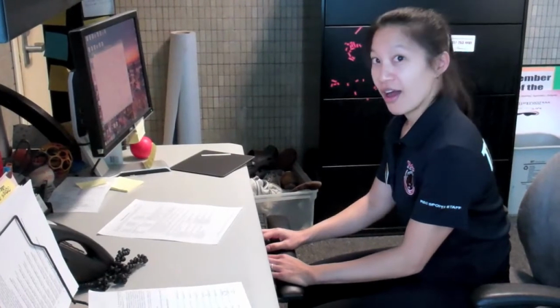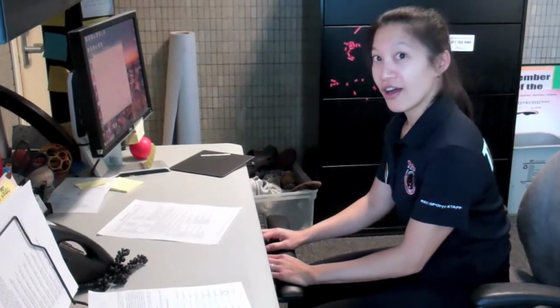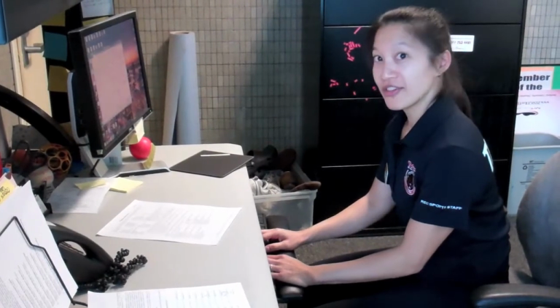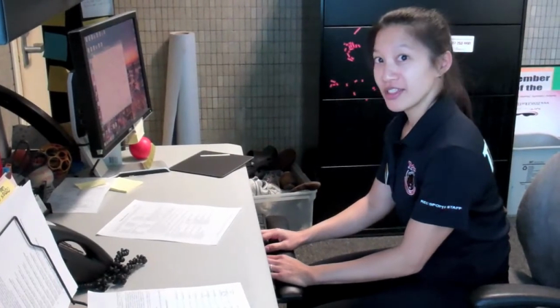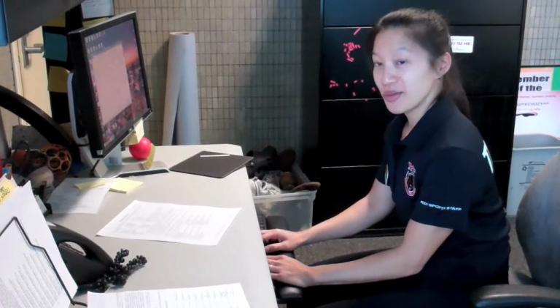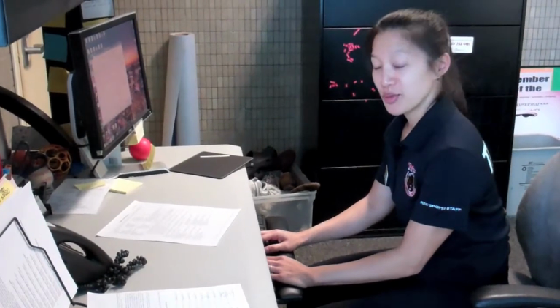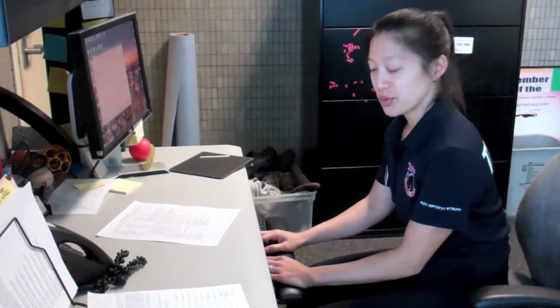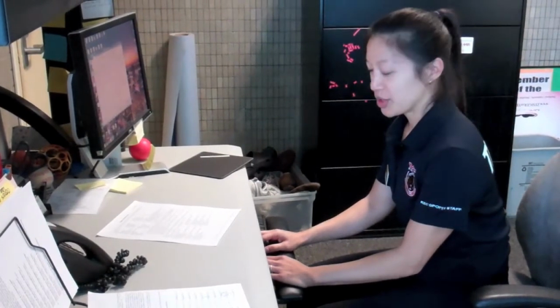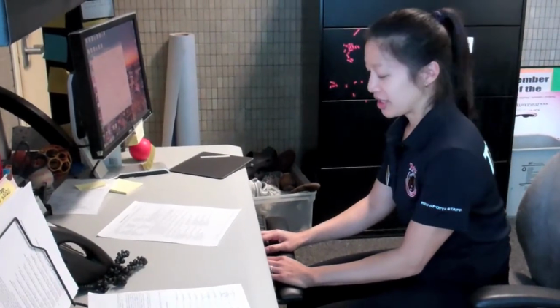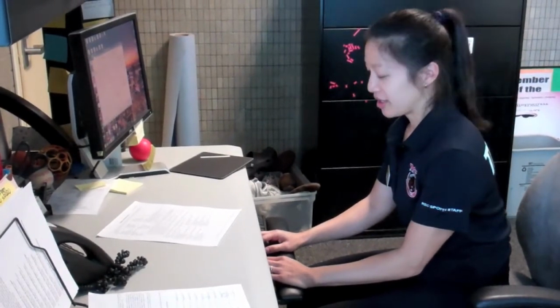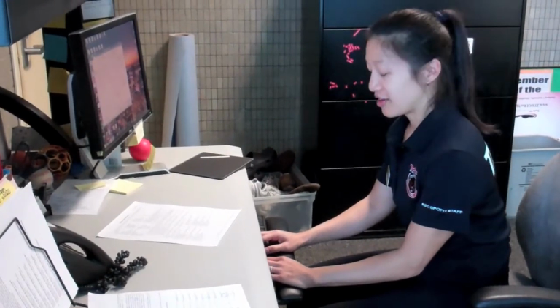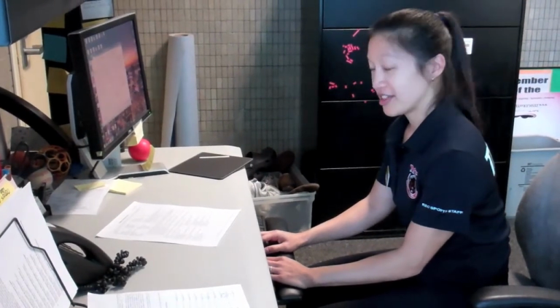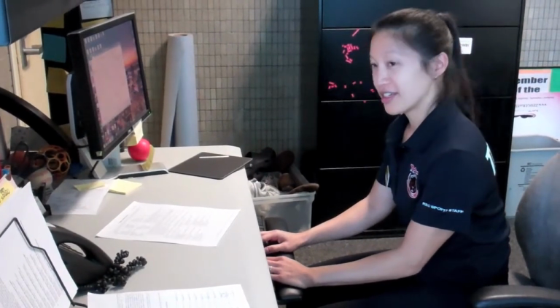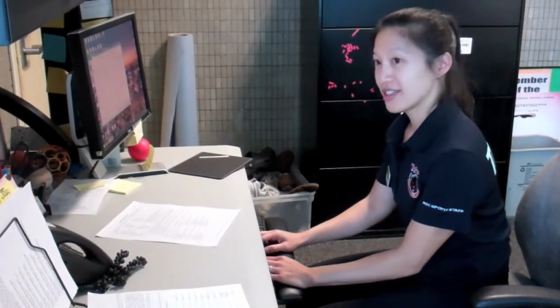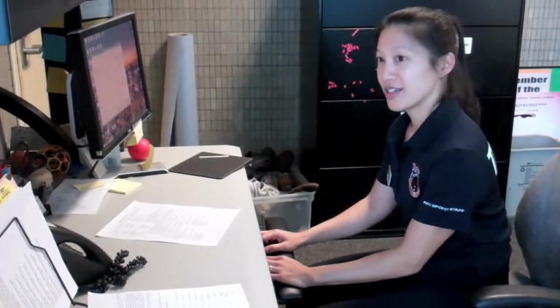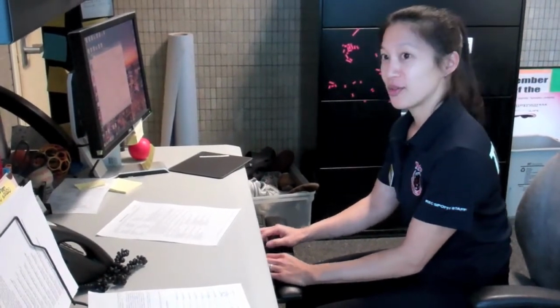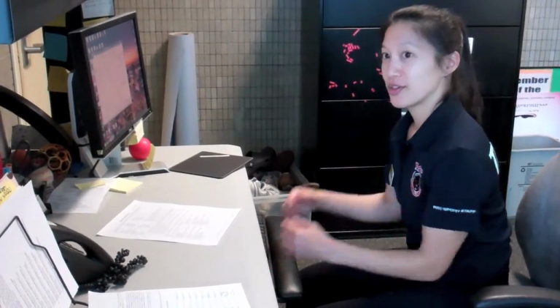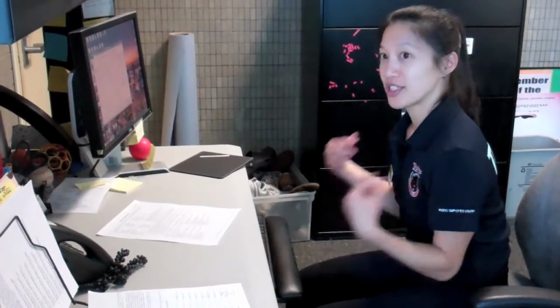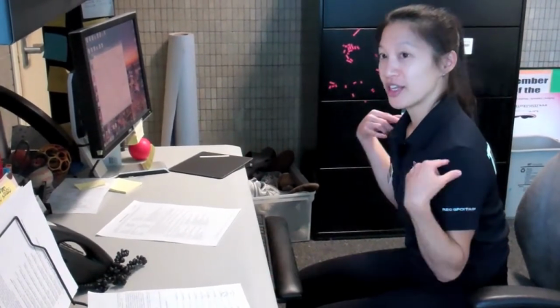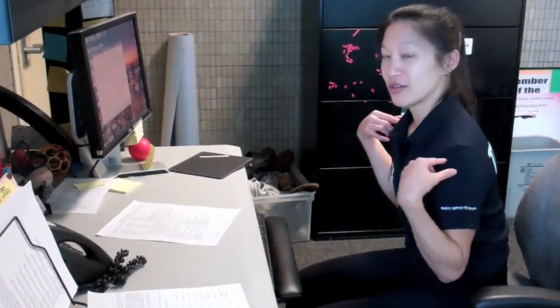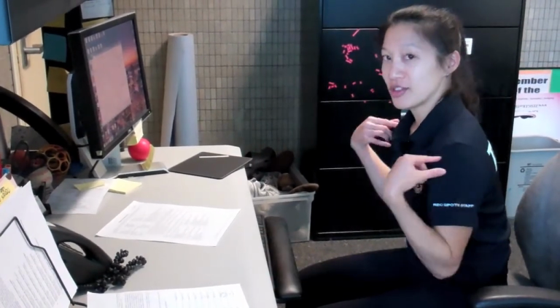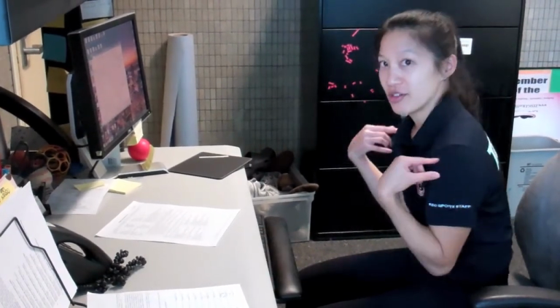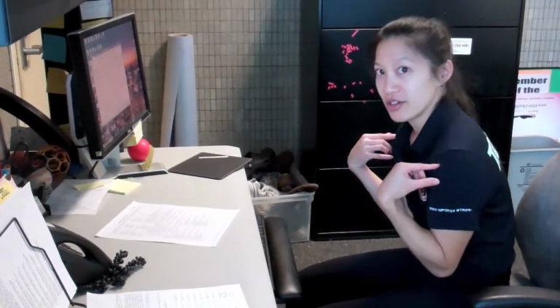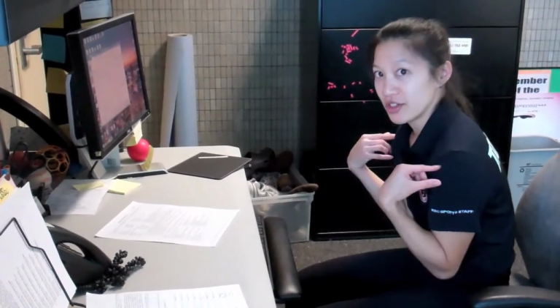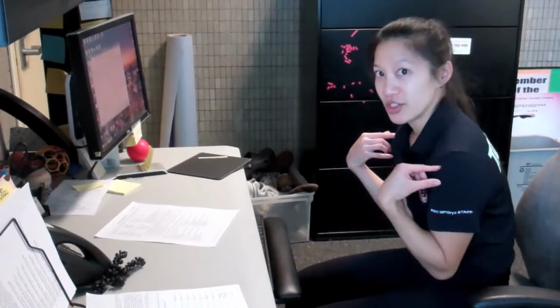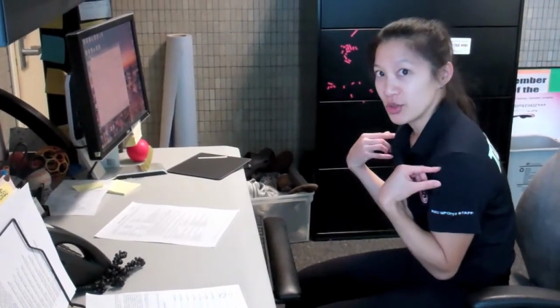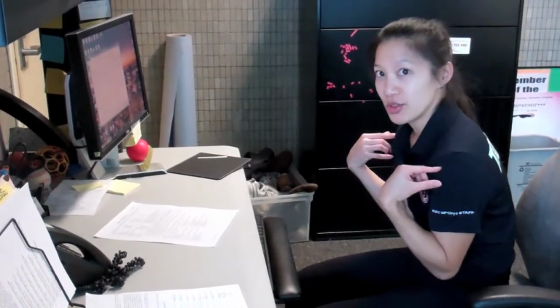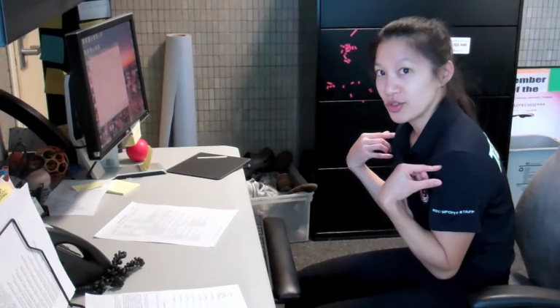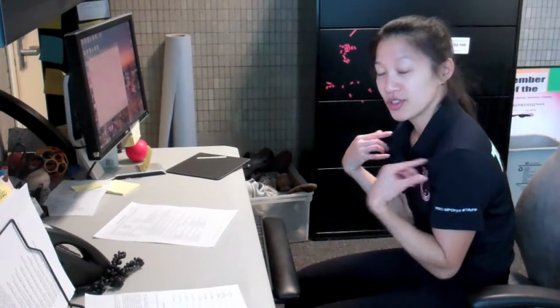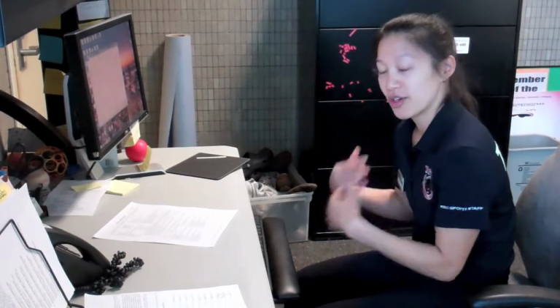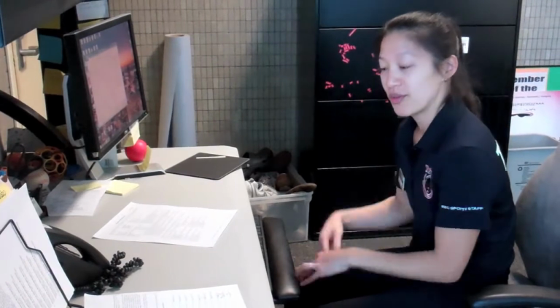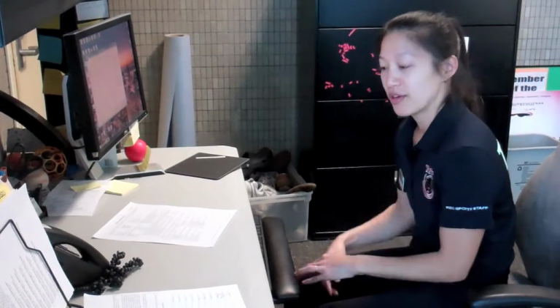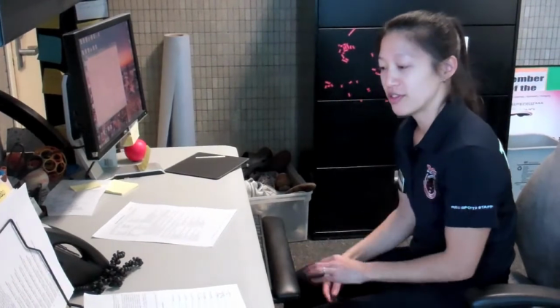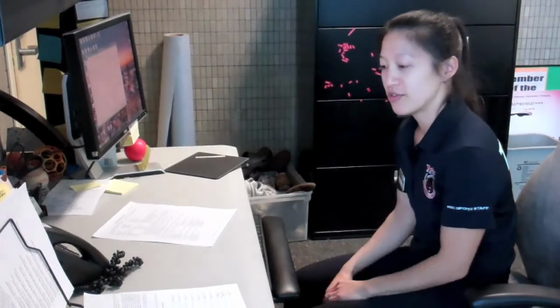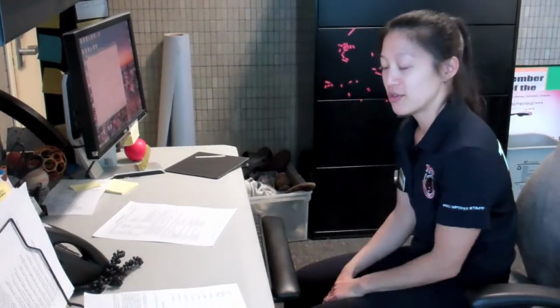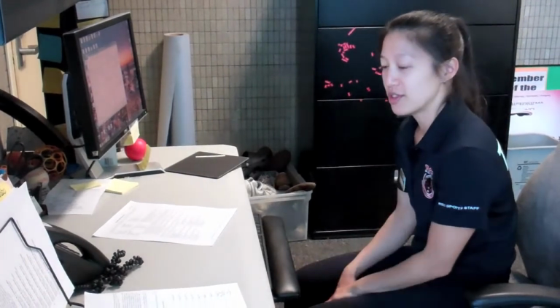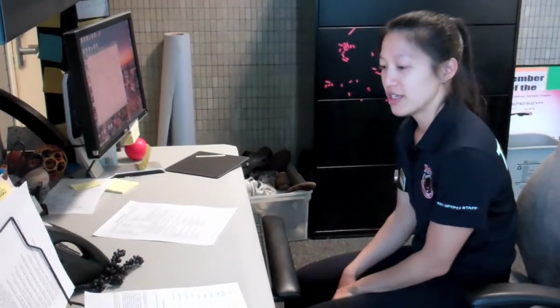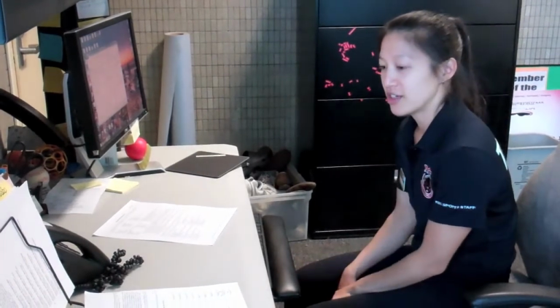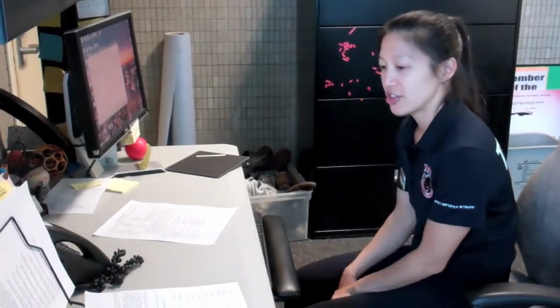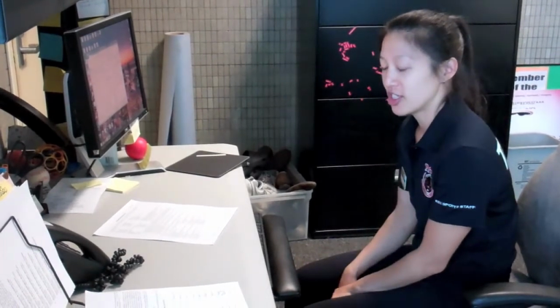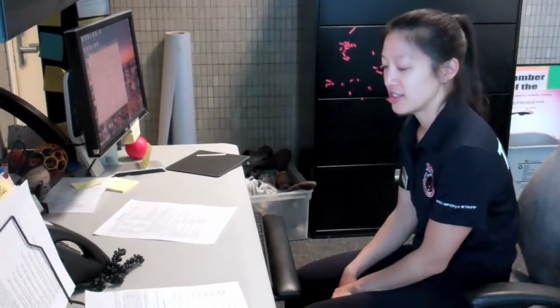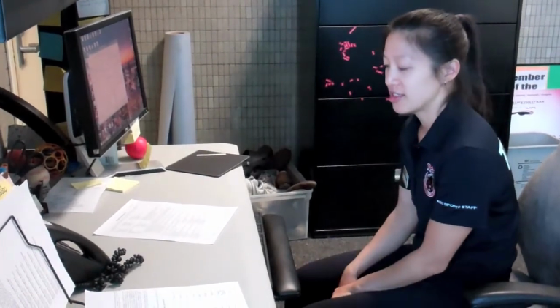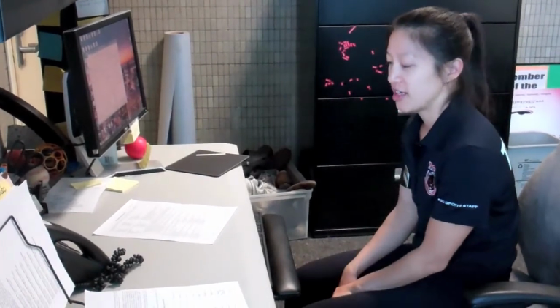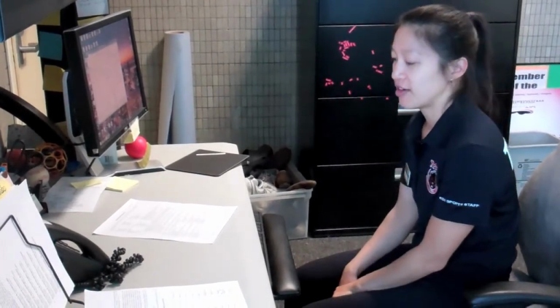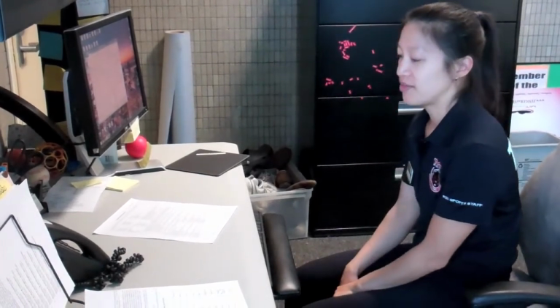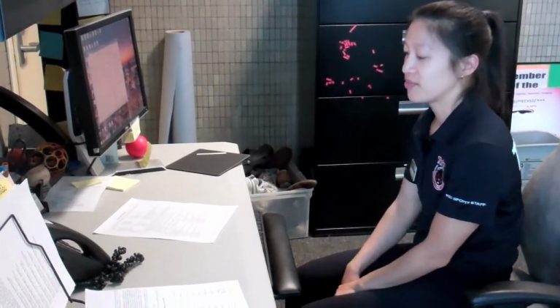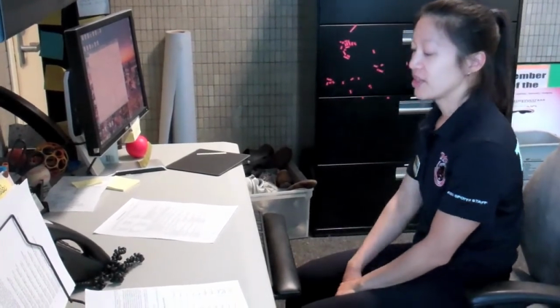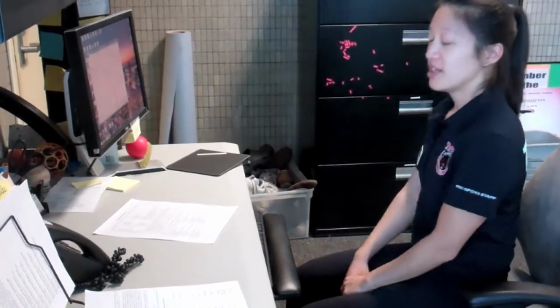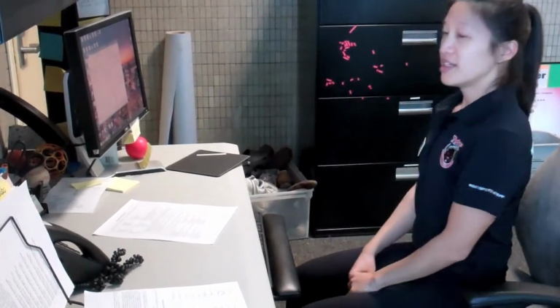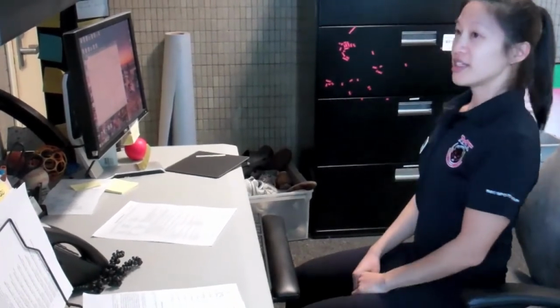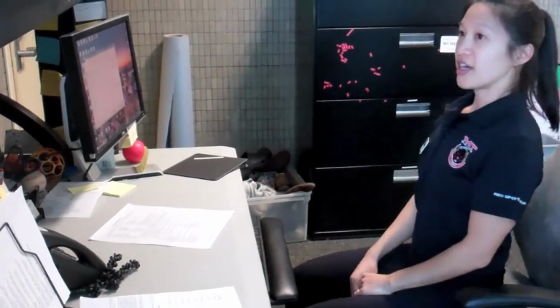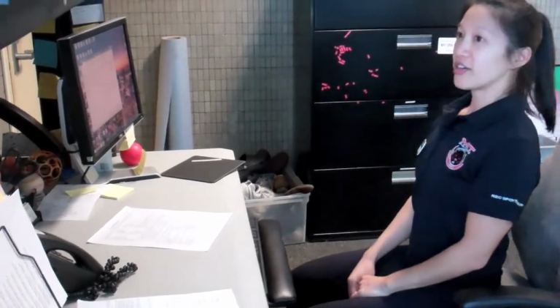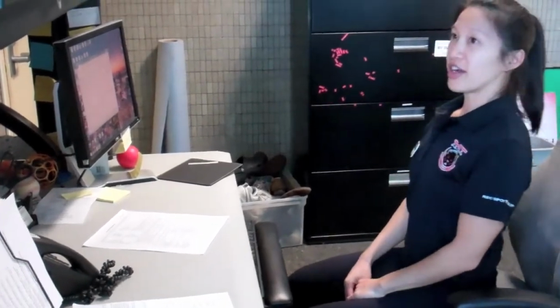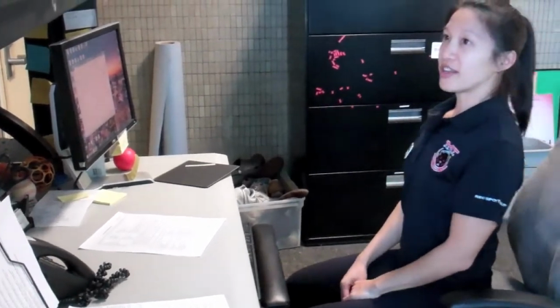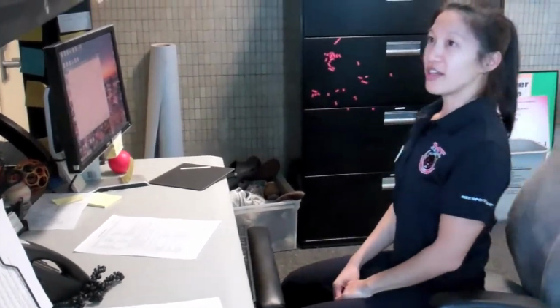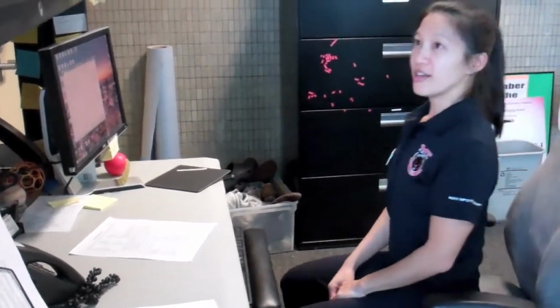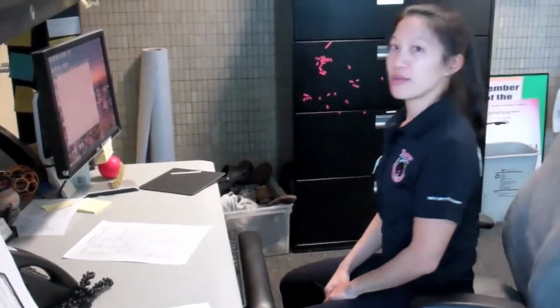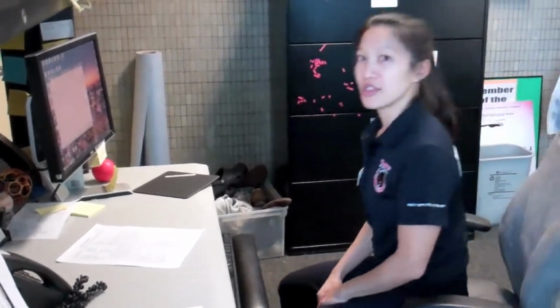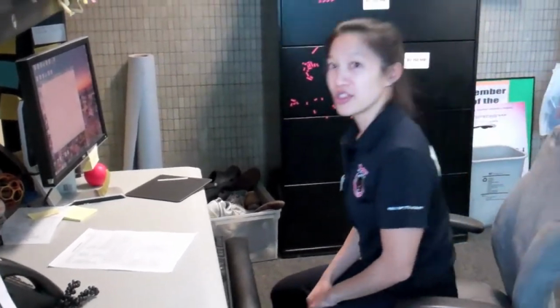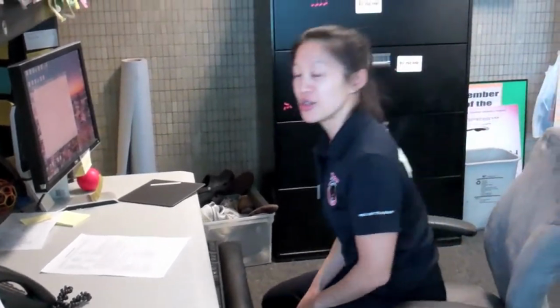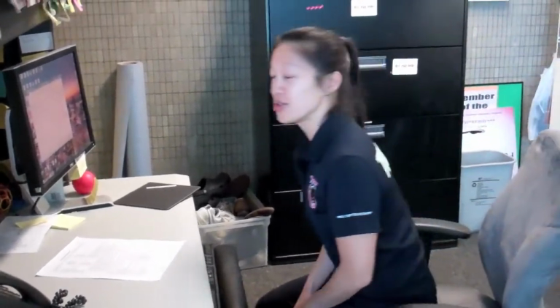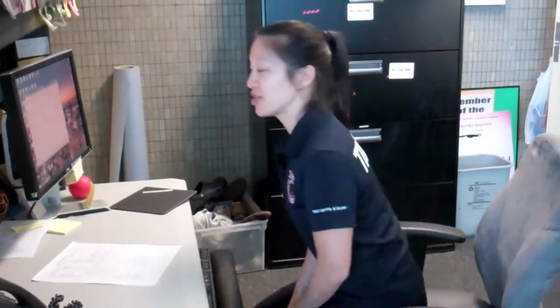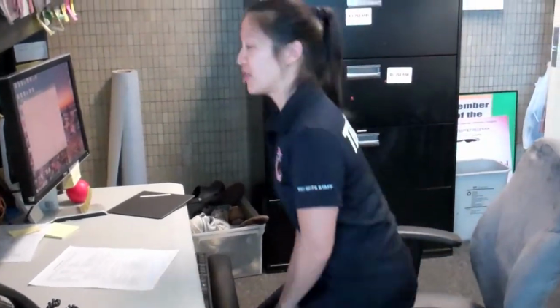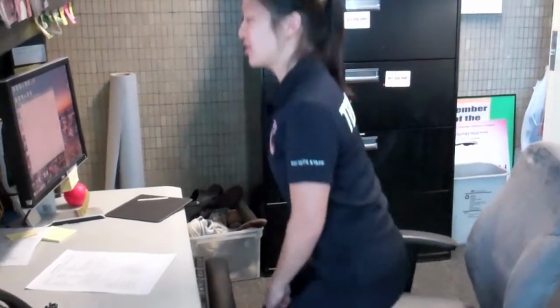Oftentimes when we're working at our desk, we're slouched over, our shoulders are rounded forward and our chest is down. To counteract that, I'm going to show you a stretch.